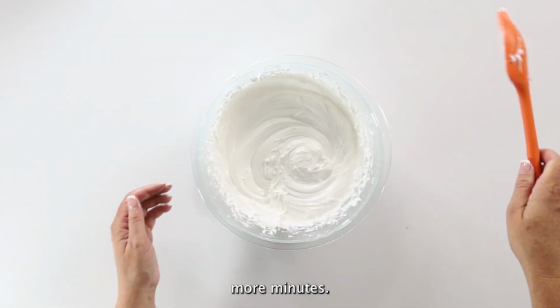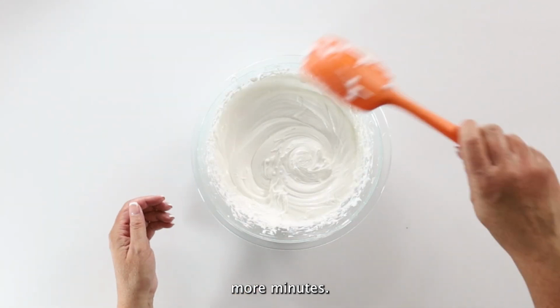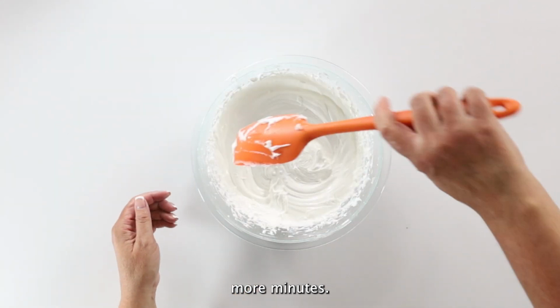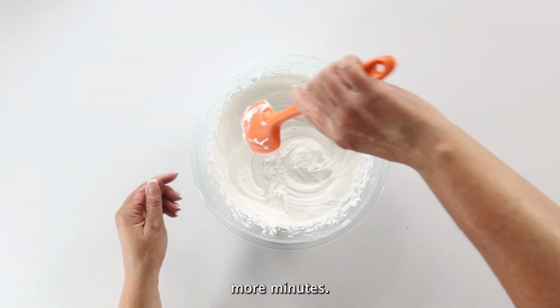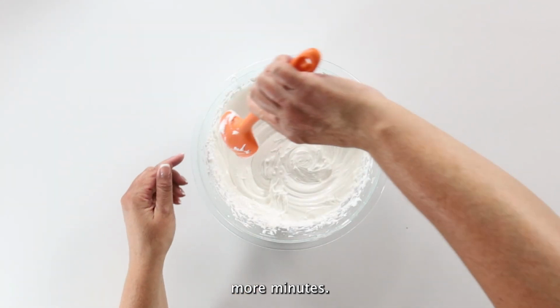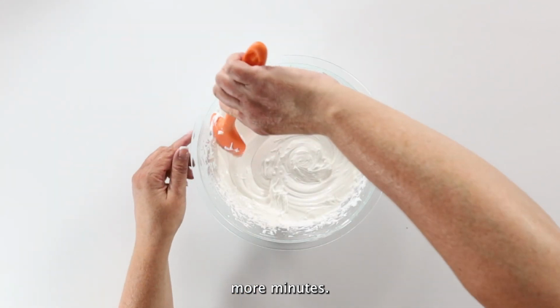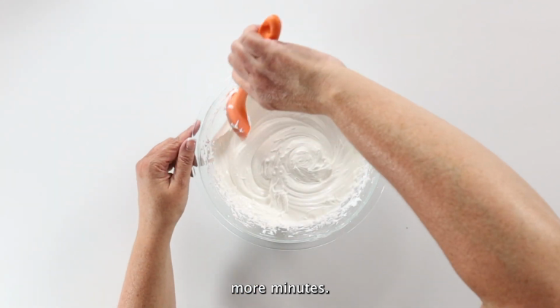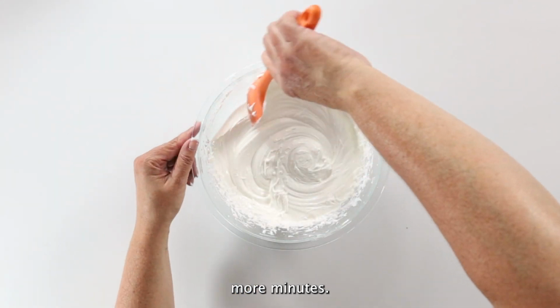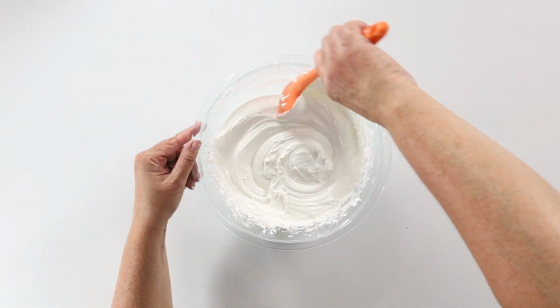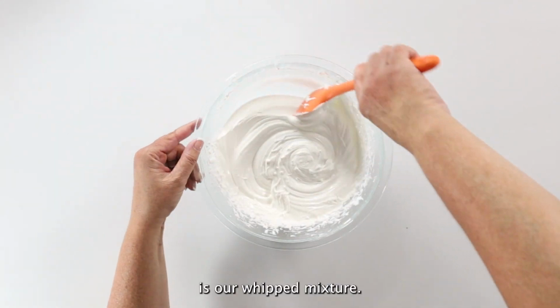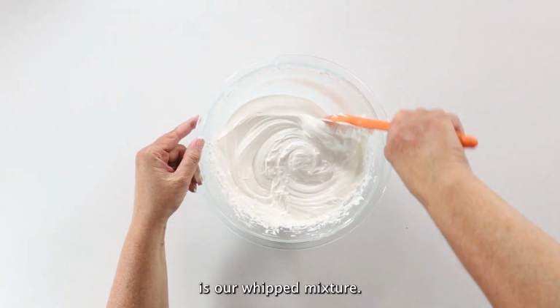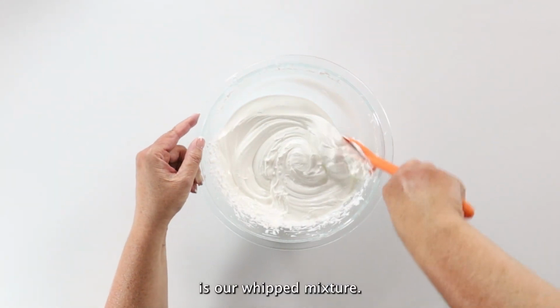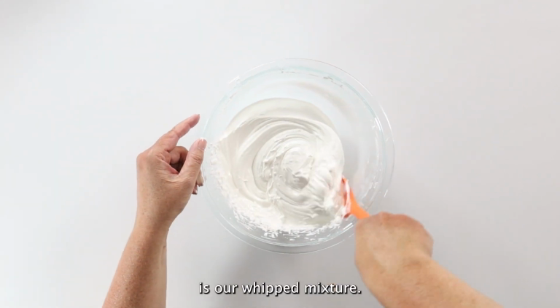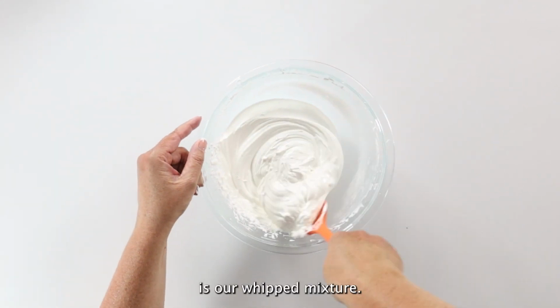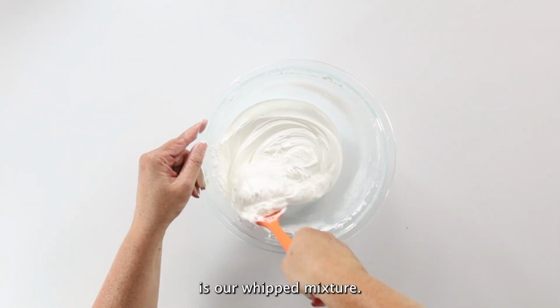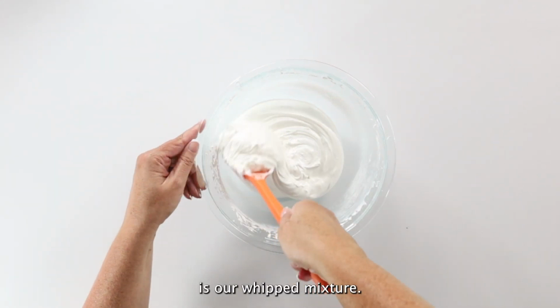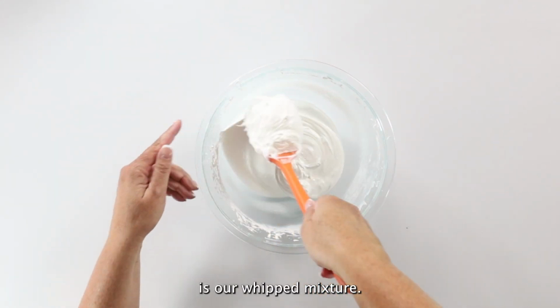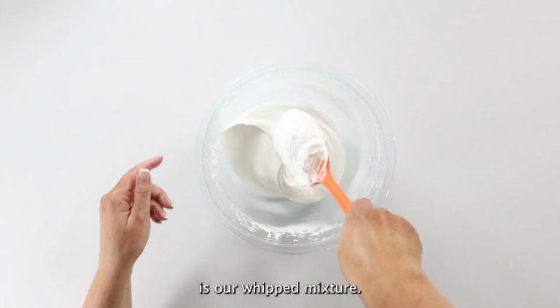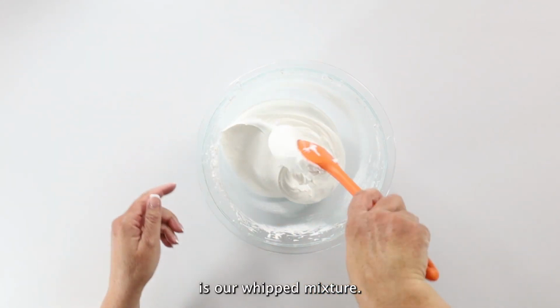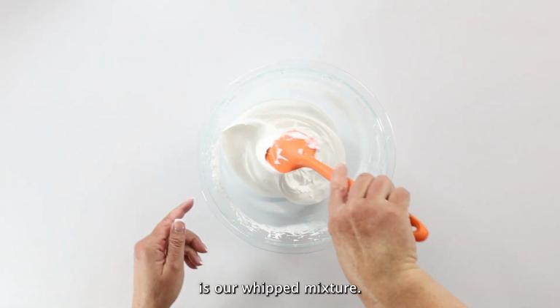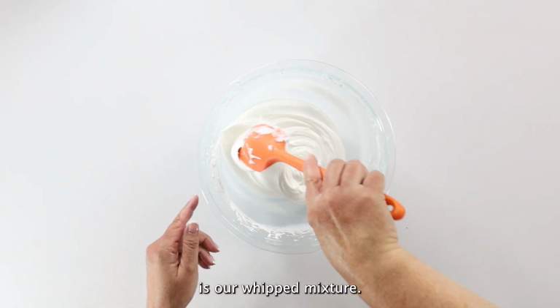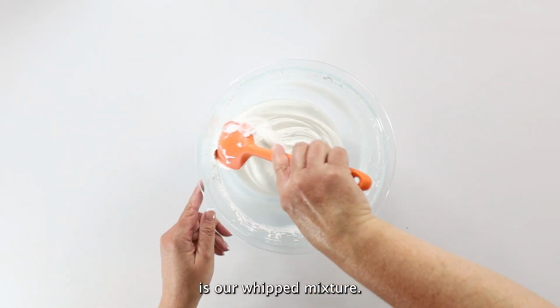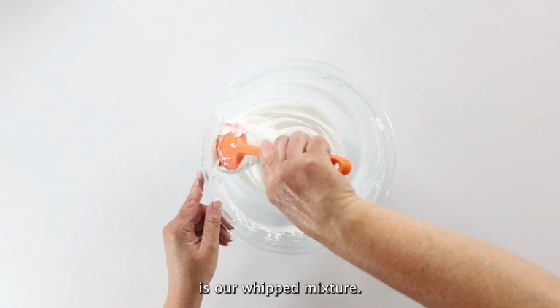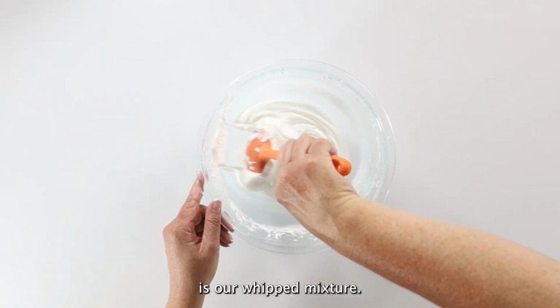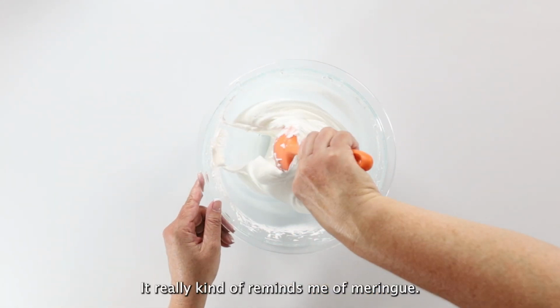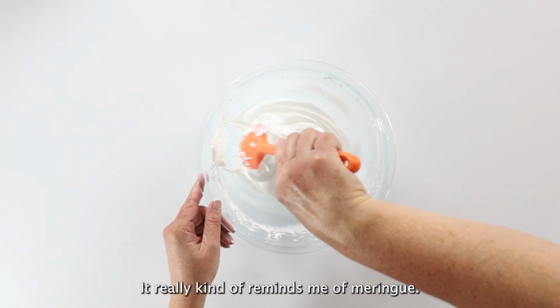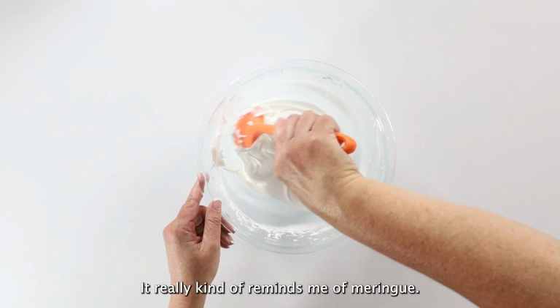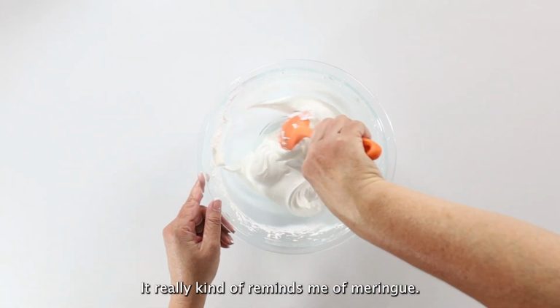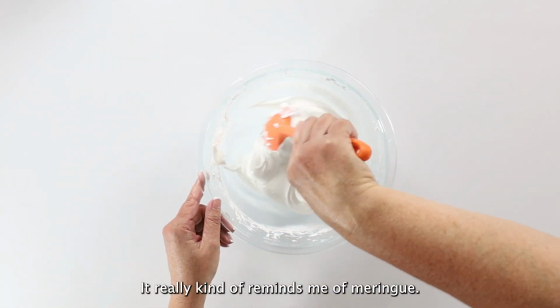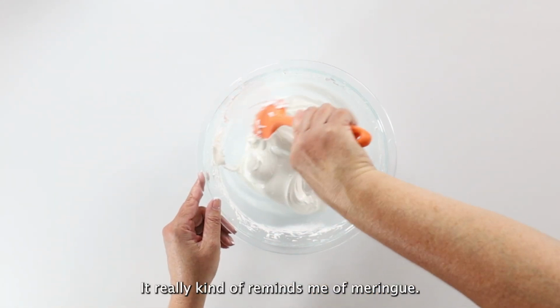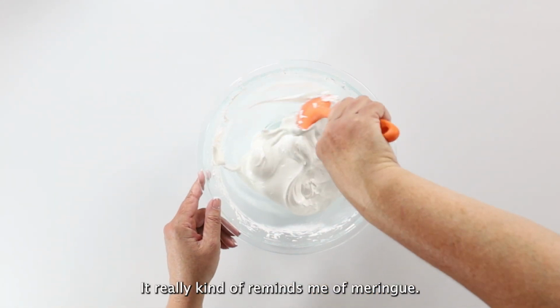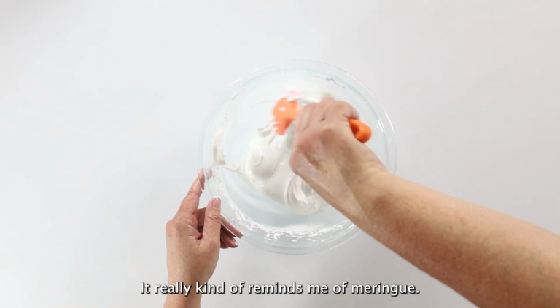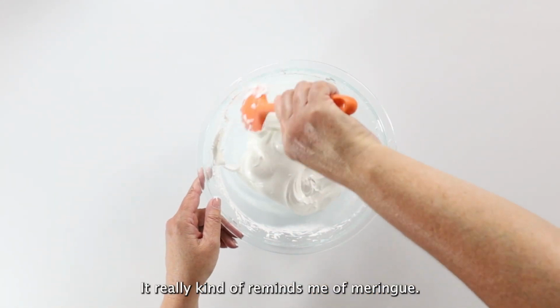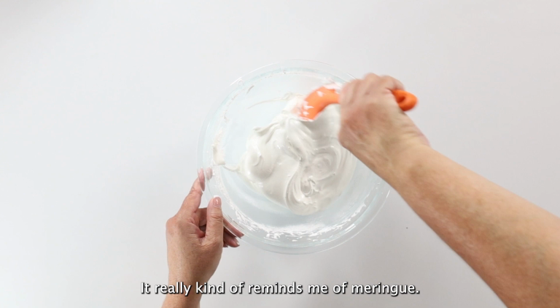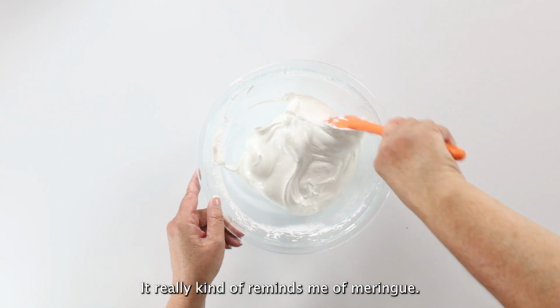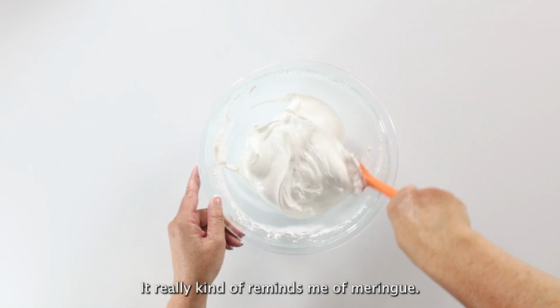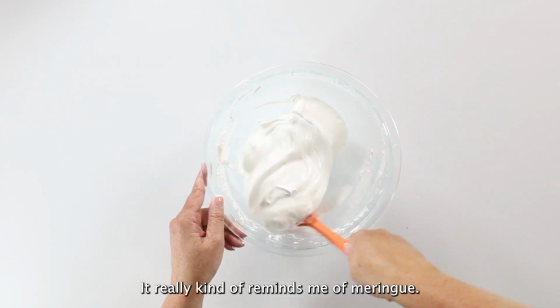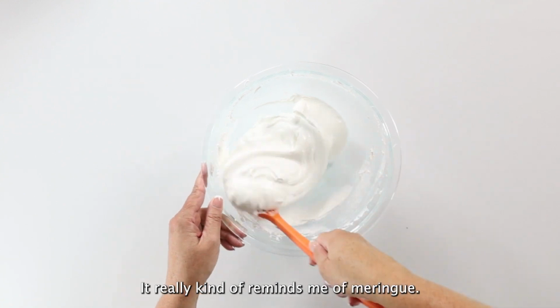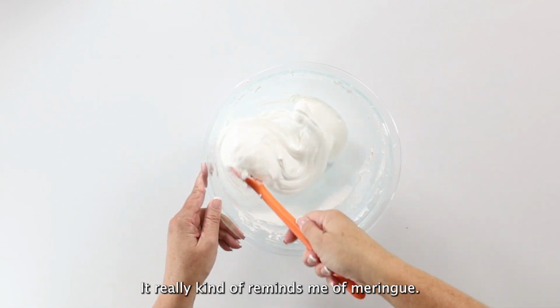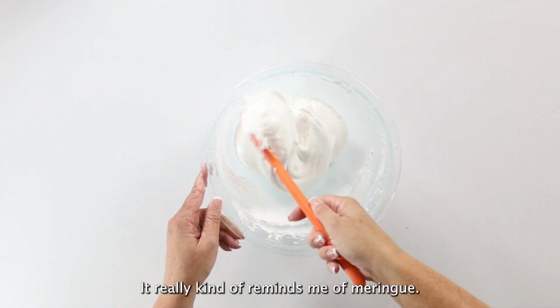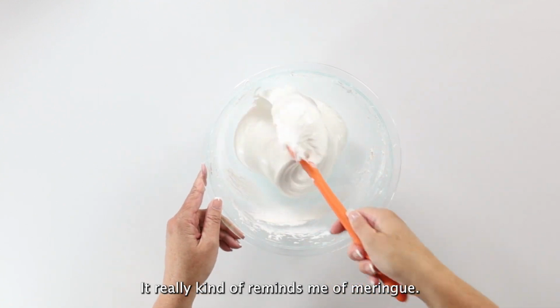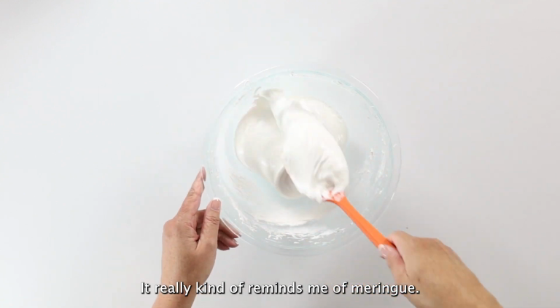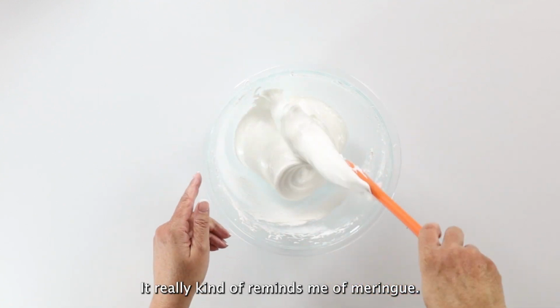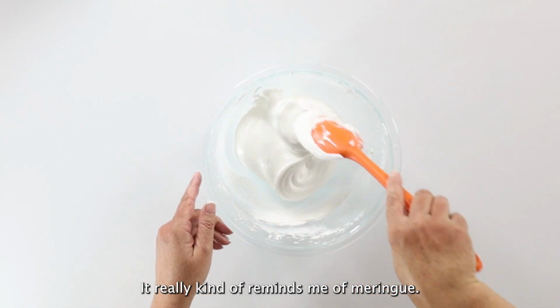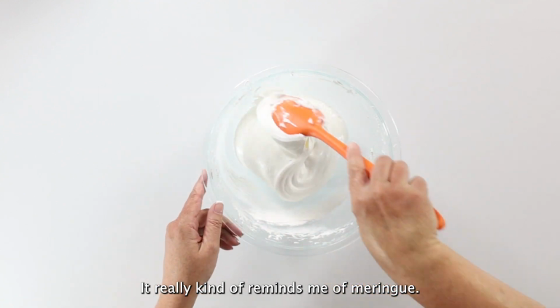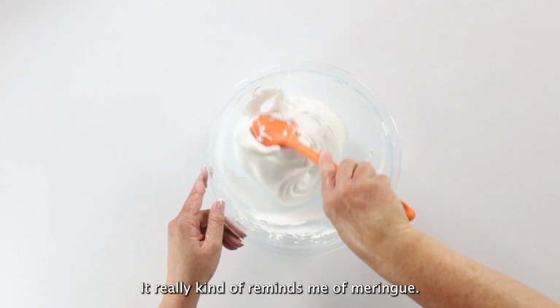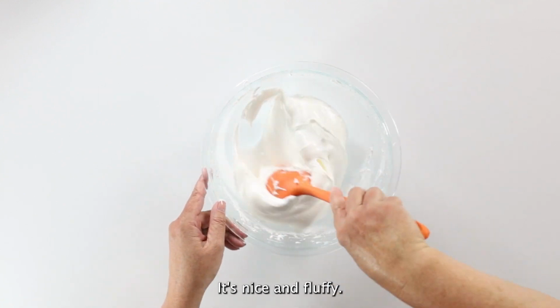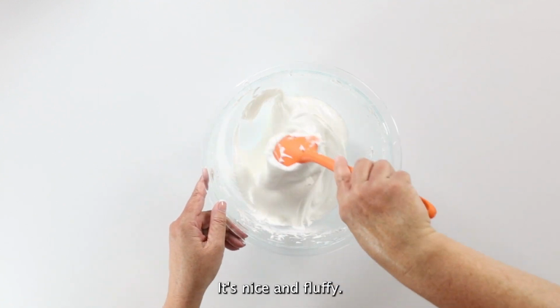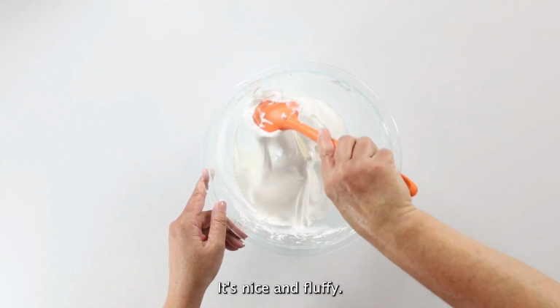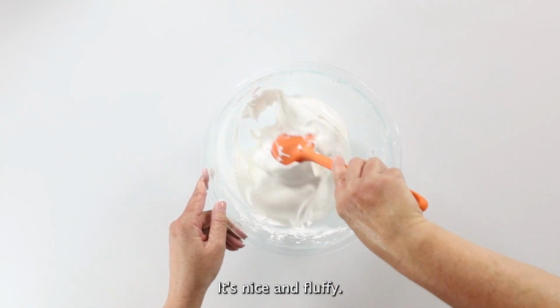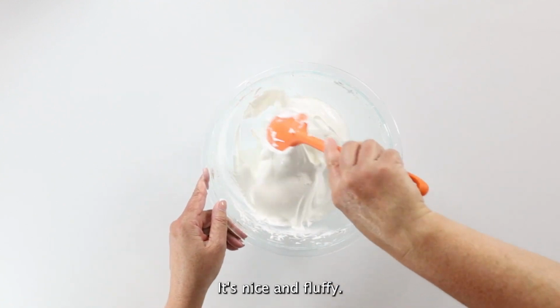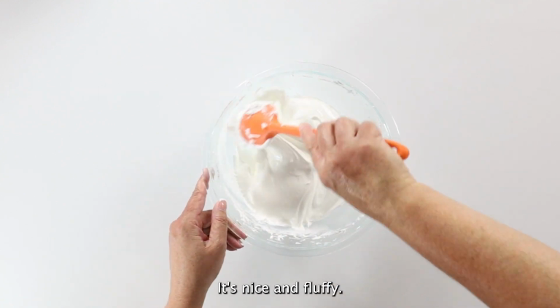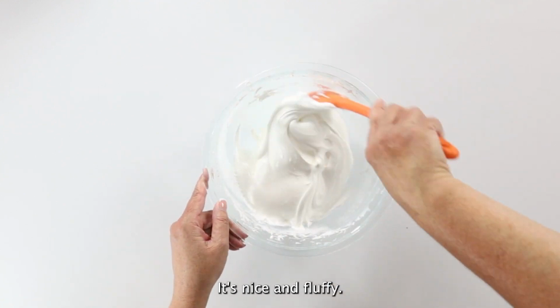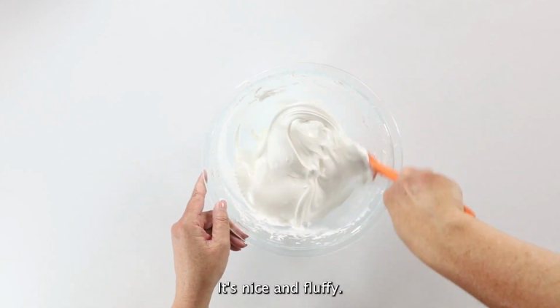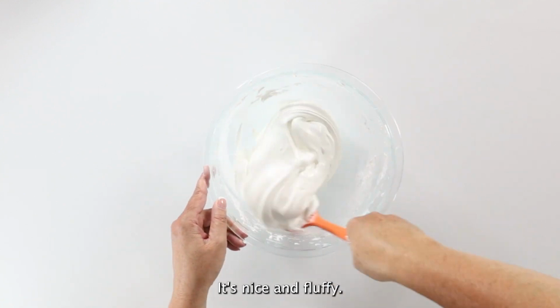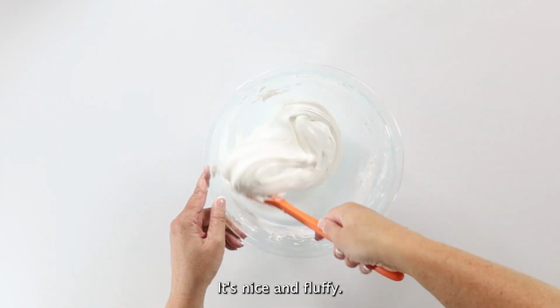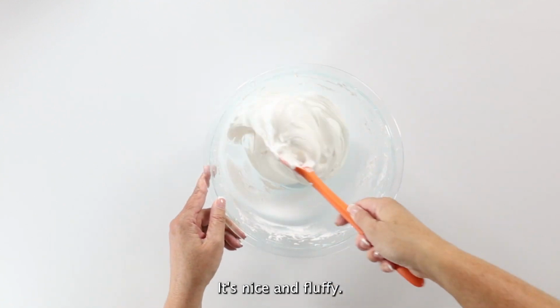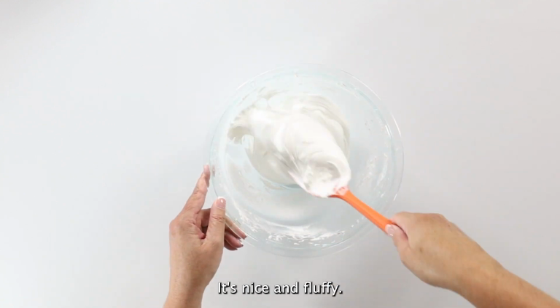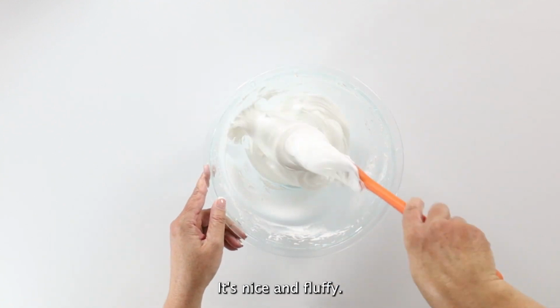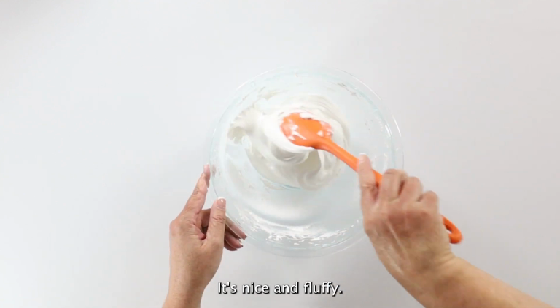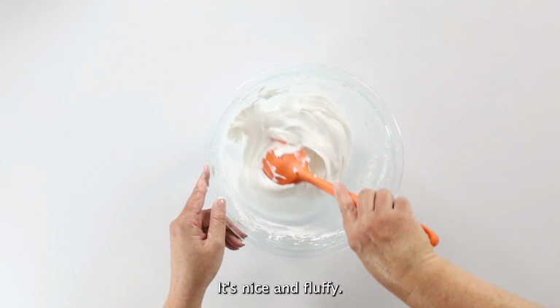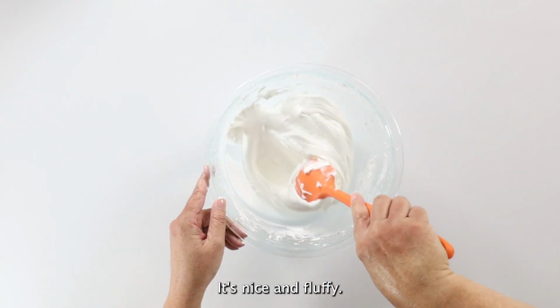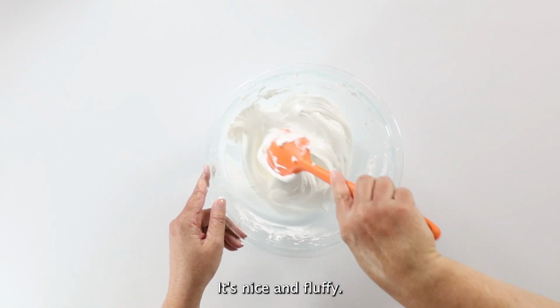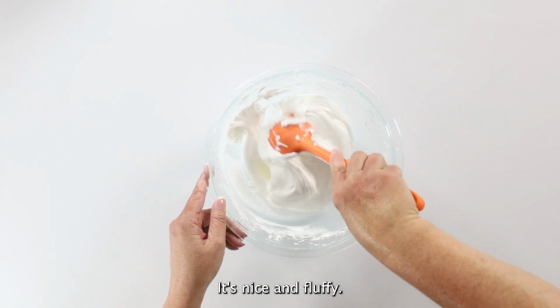And there is our whipped mixture. It really kind of reminds me of meringue — it's nice and fluffy.